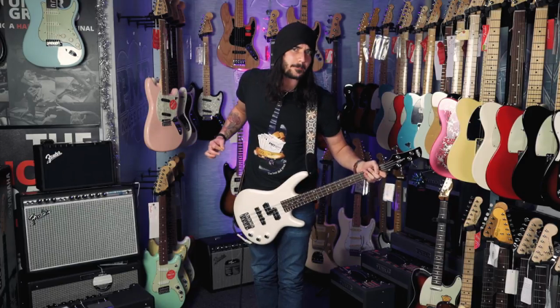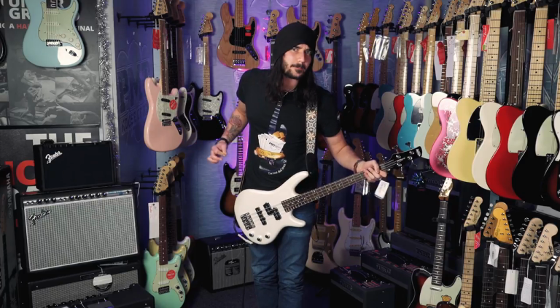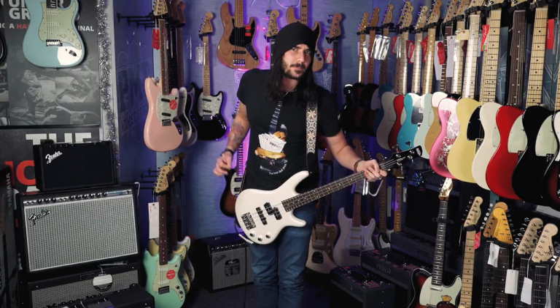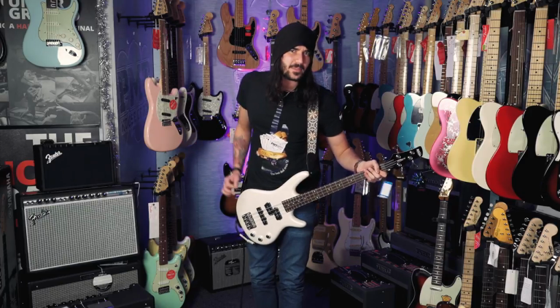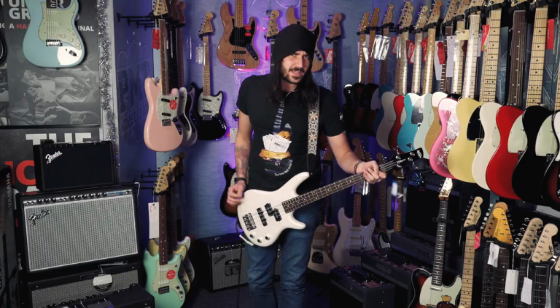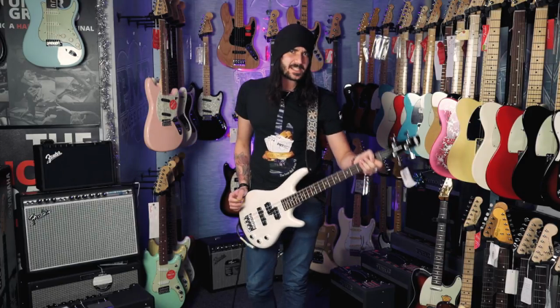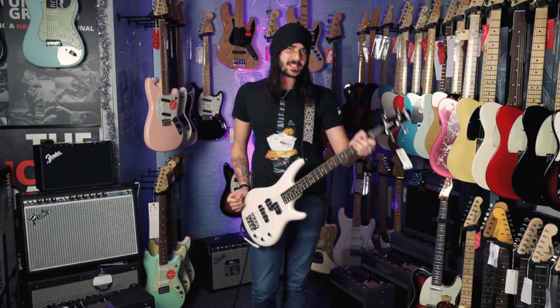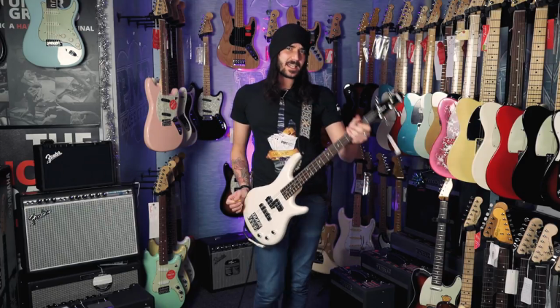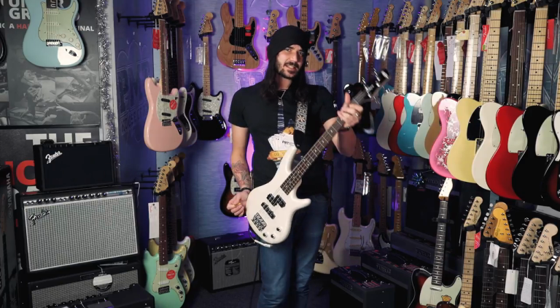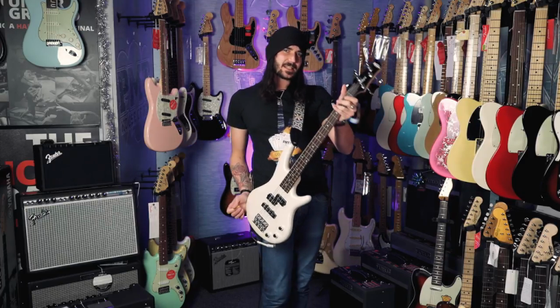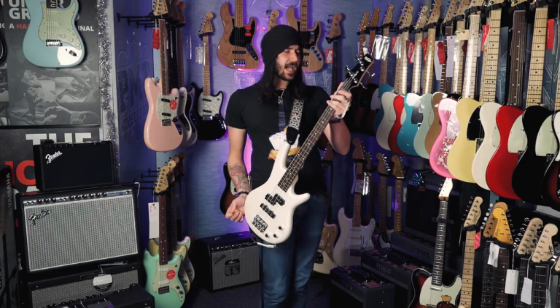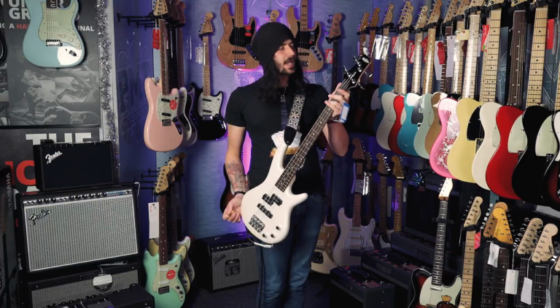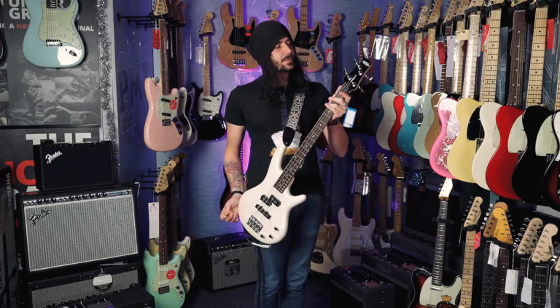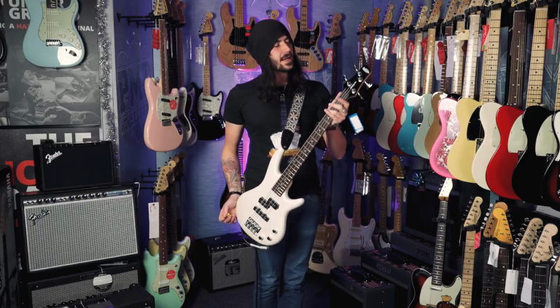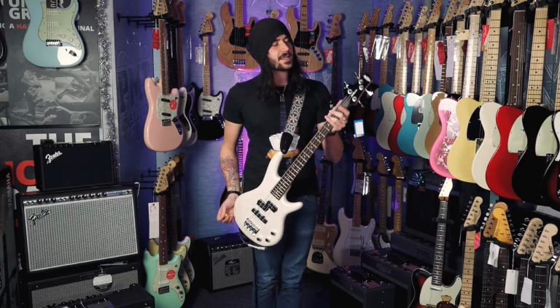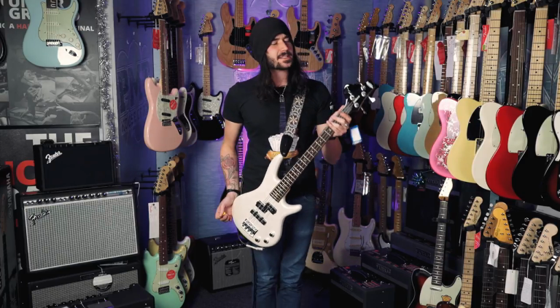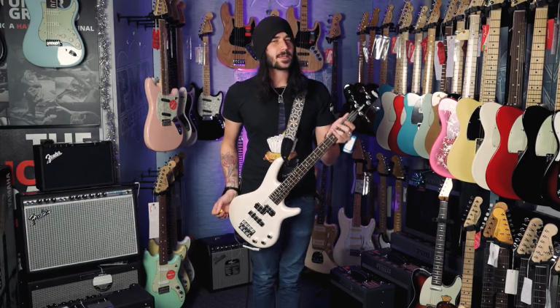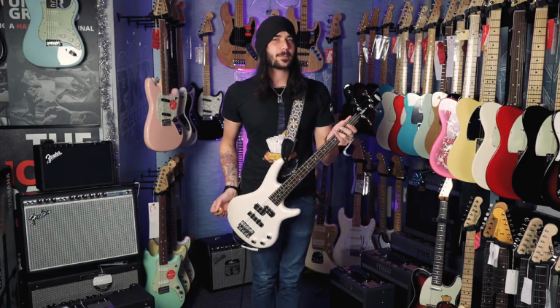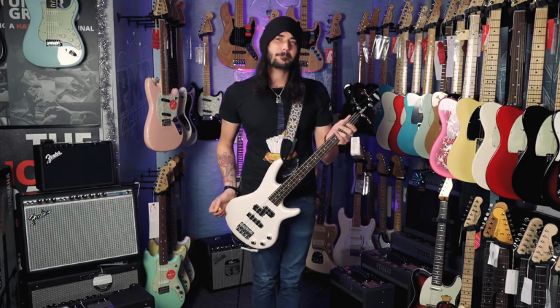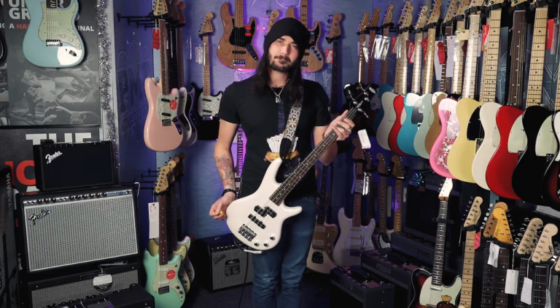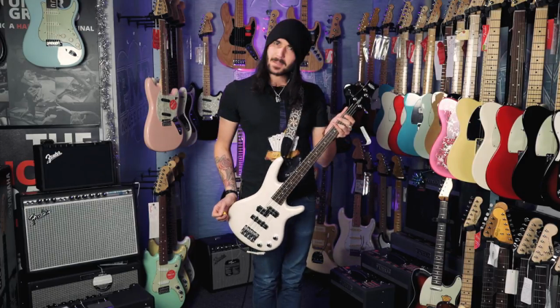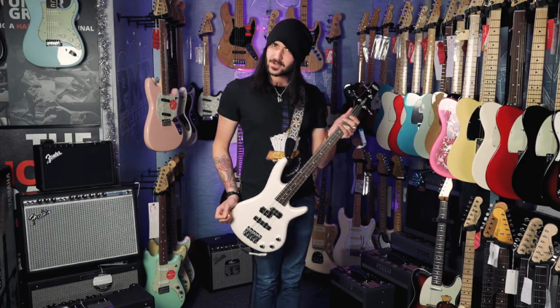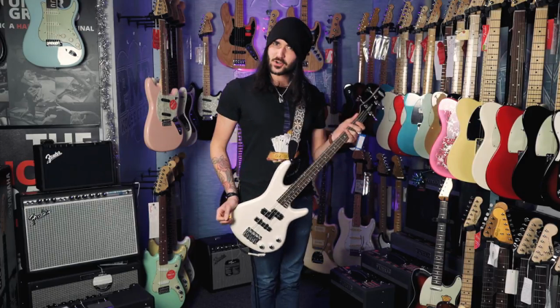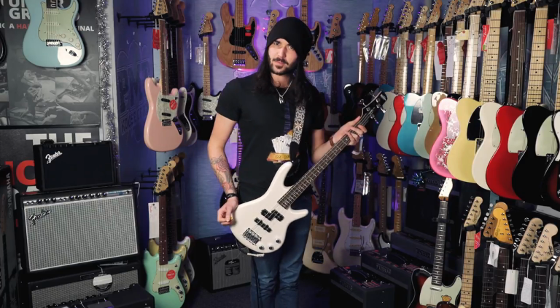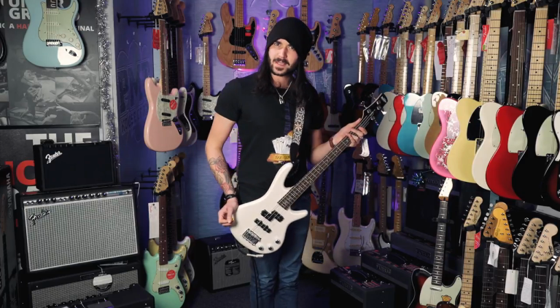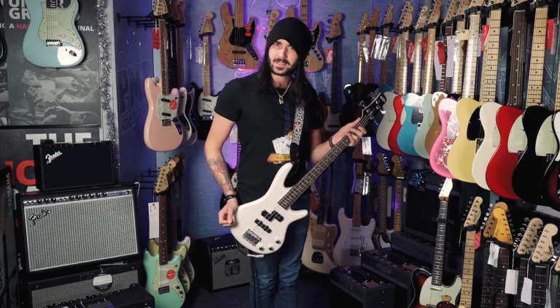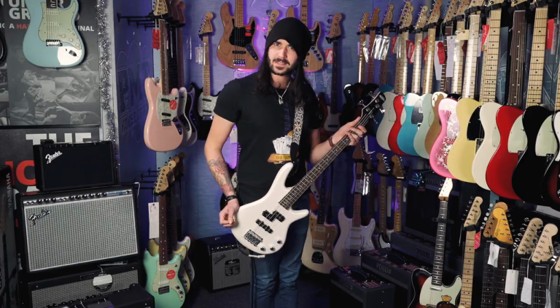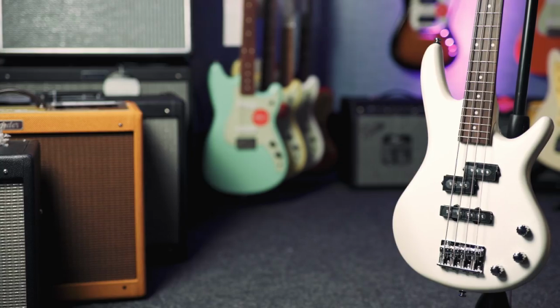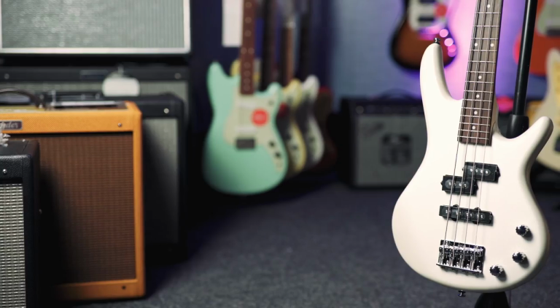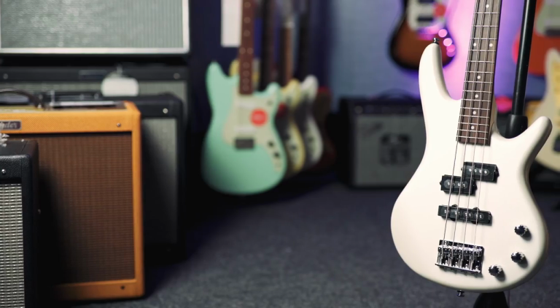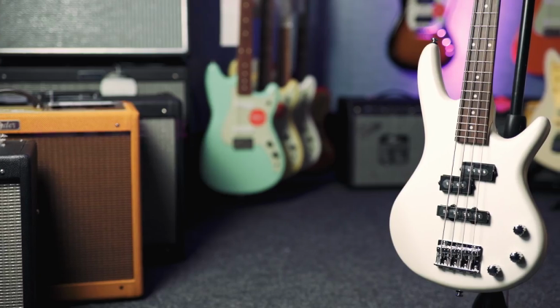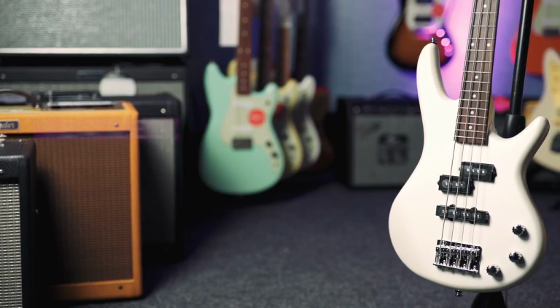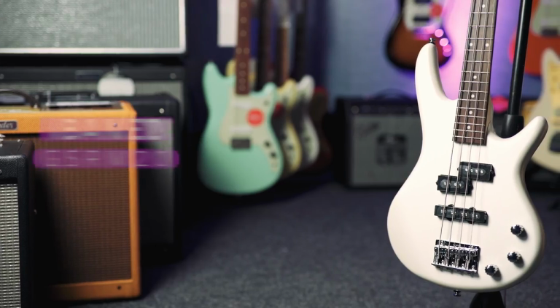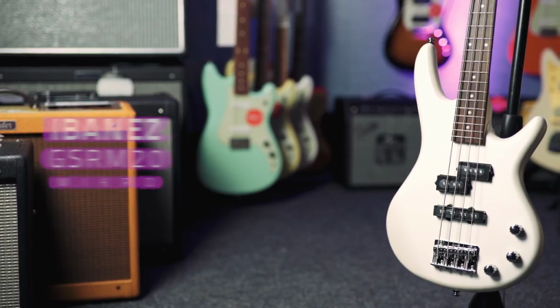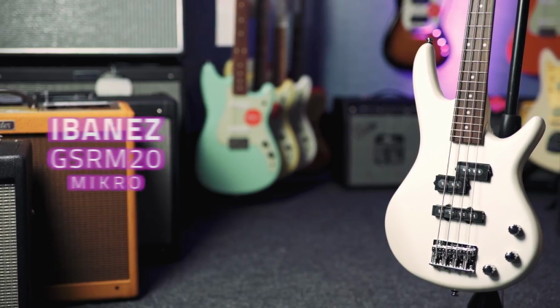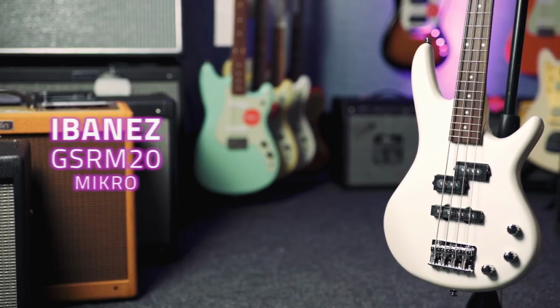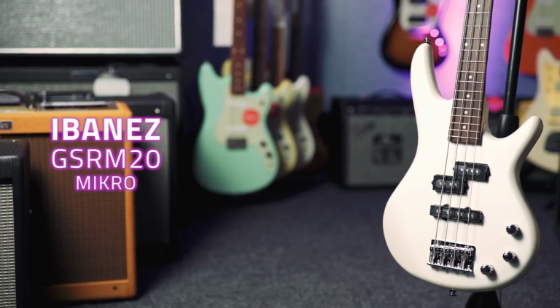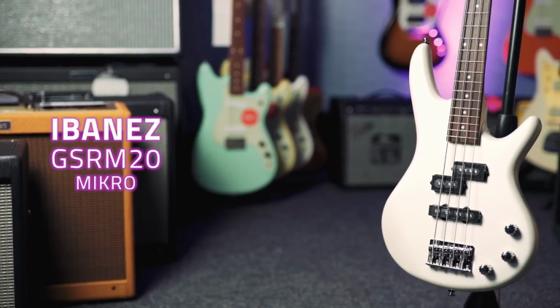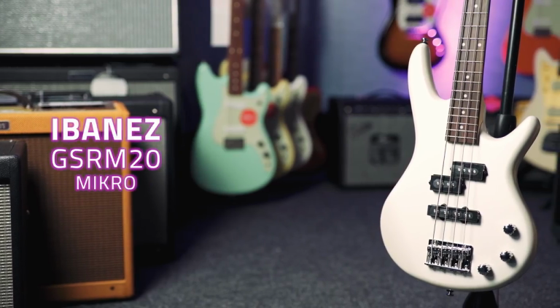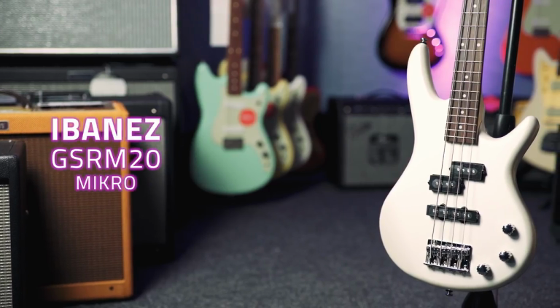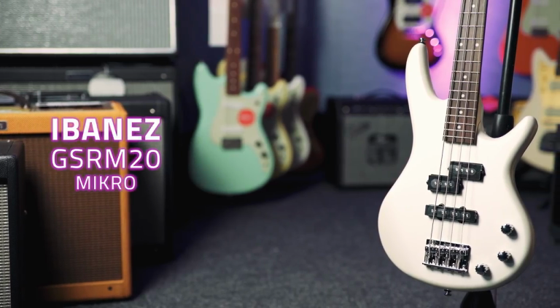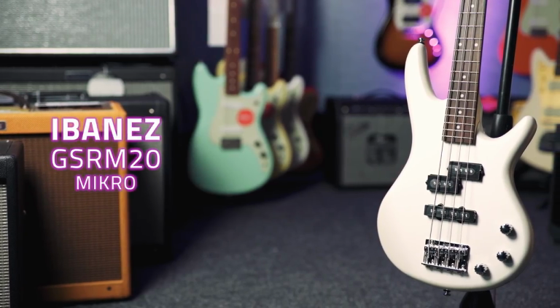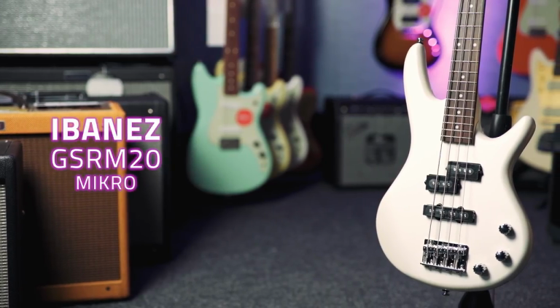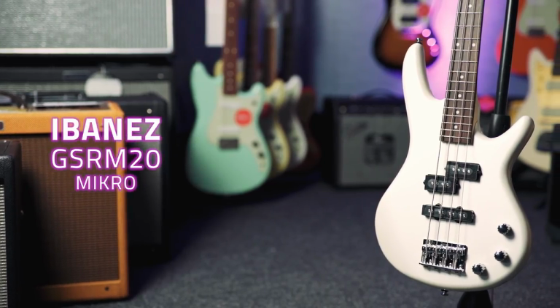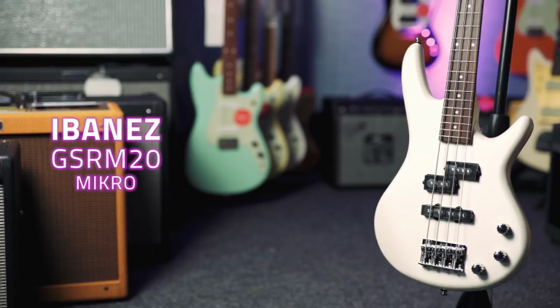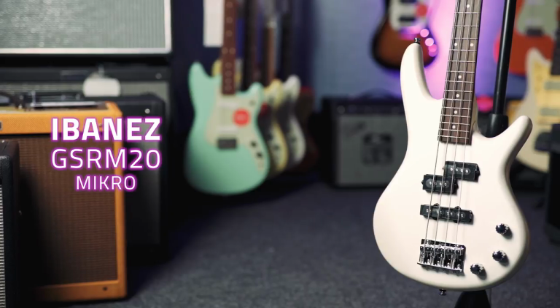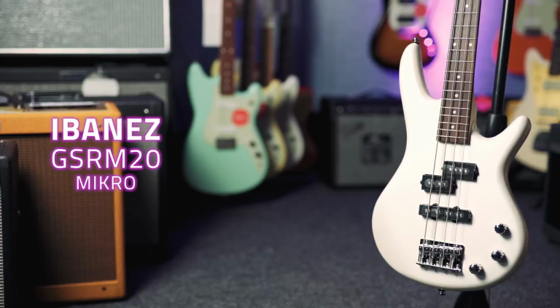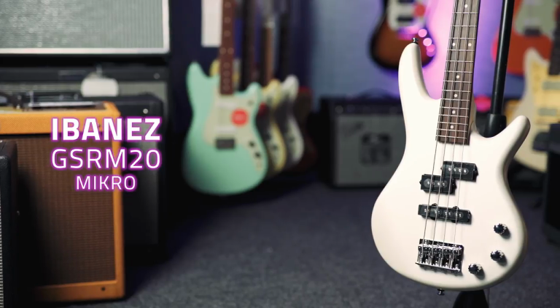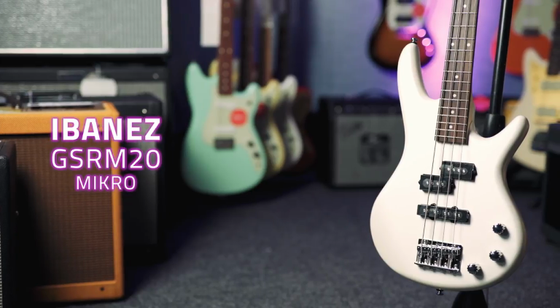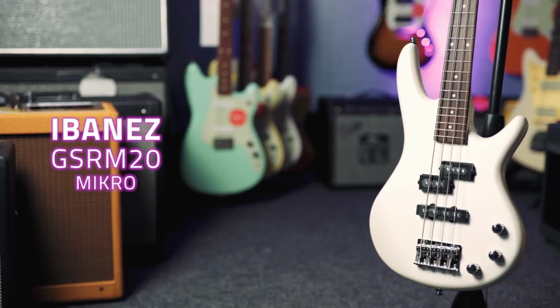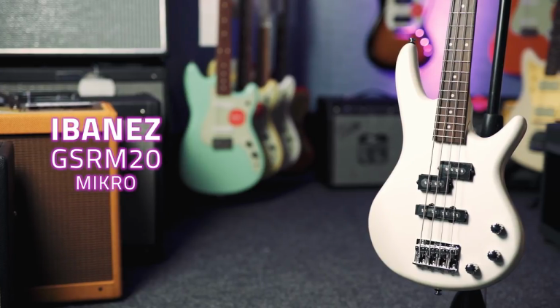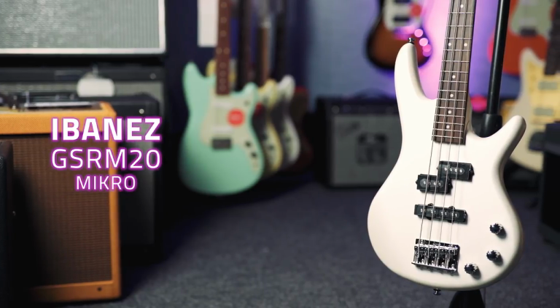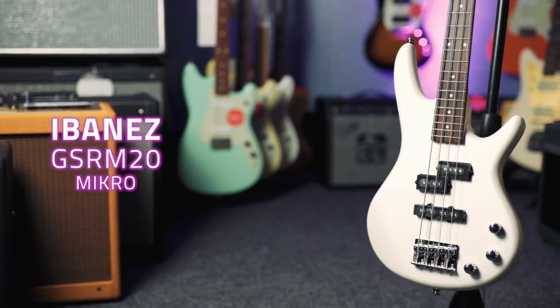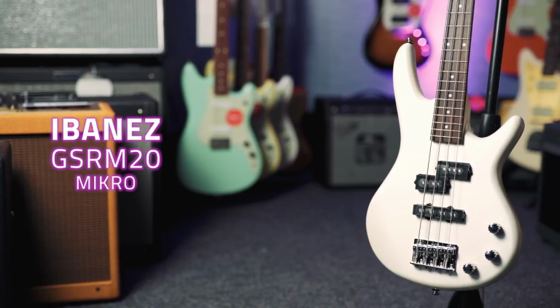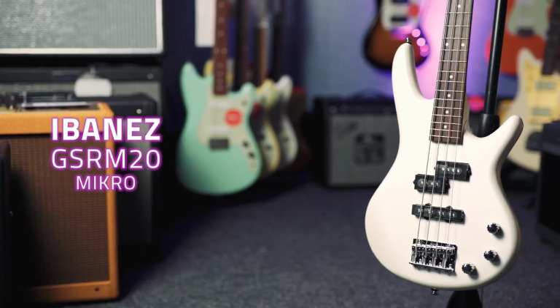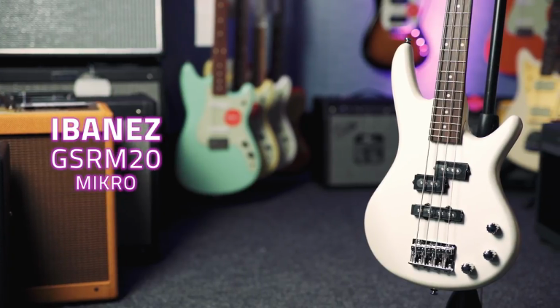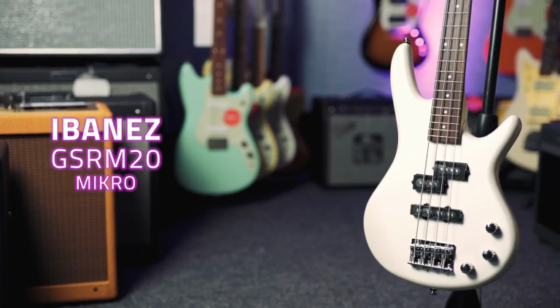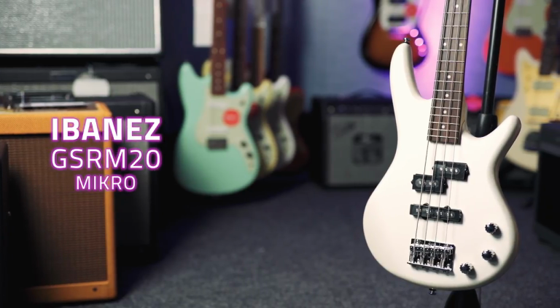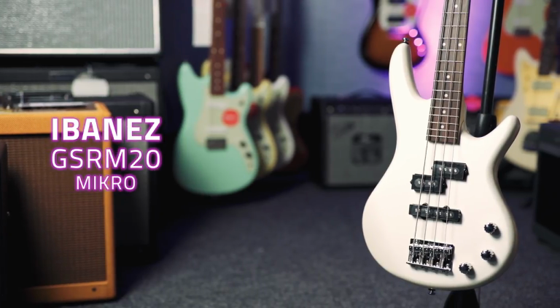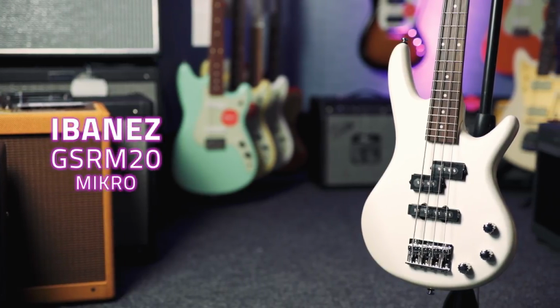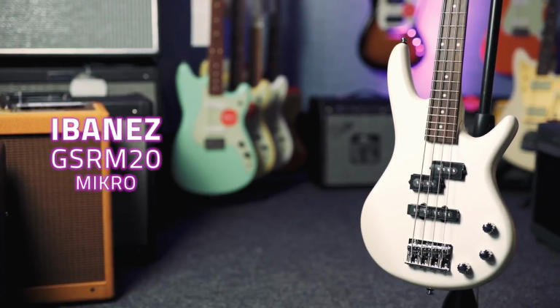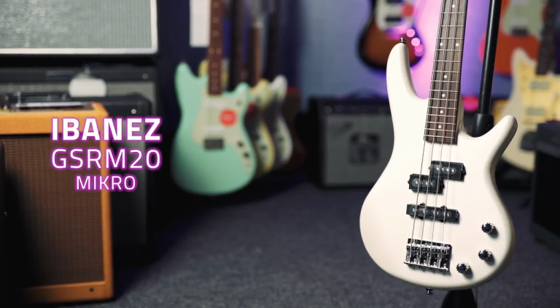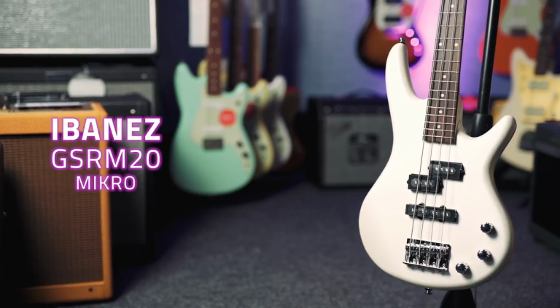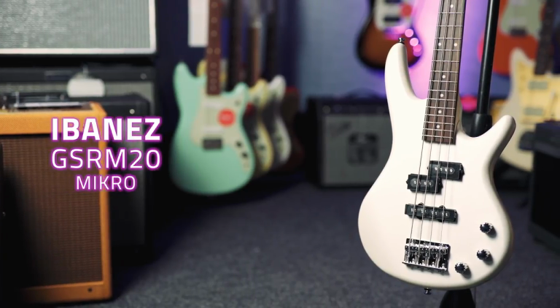This is the Ibanez Microbass in Pearl White. This is a Microbass, so it is shorter scale.